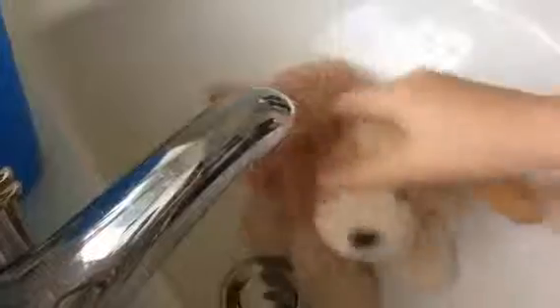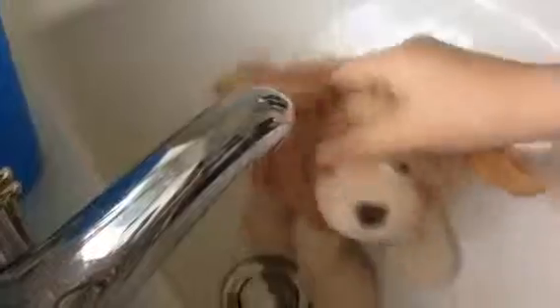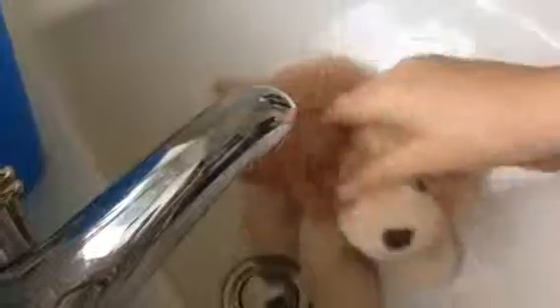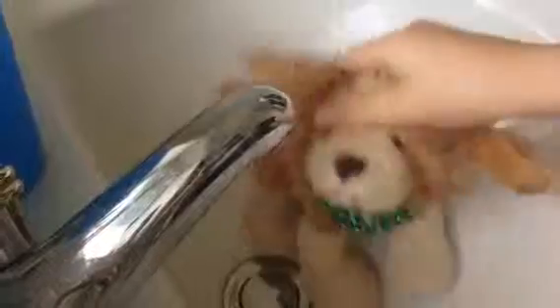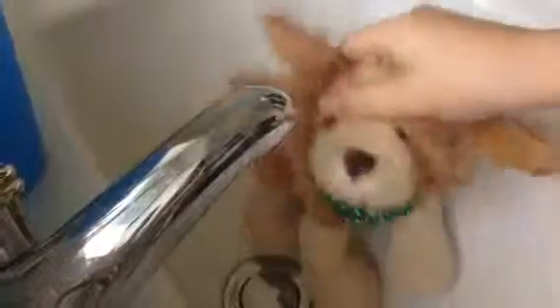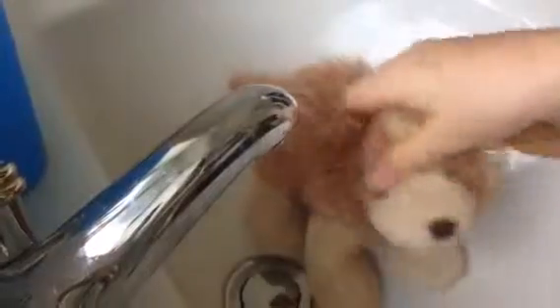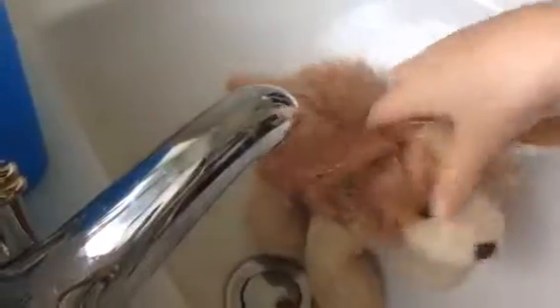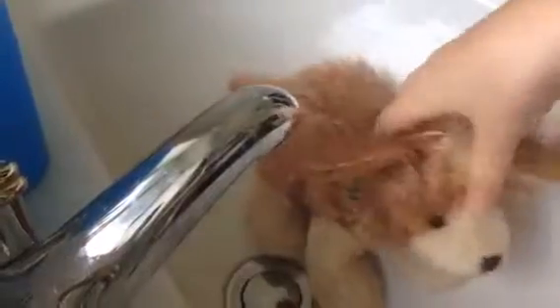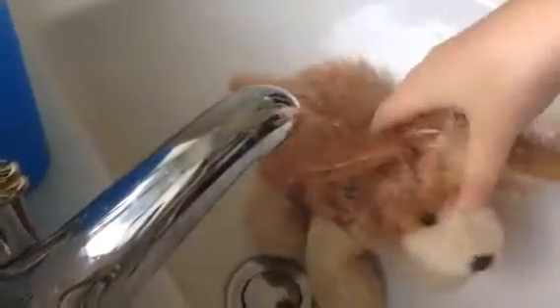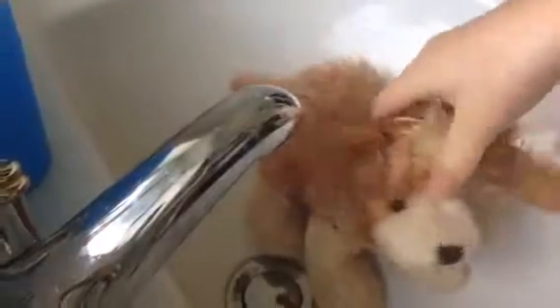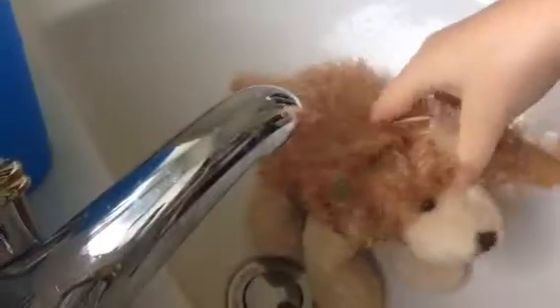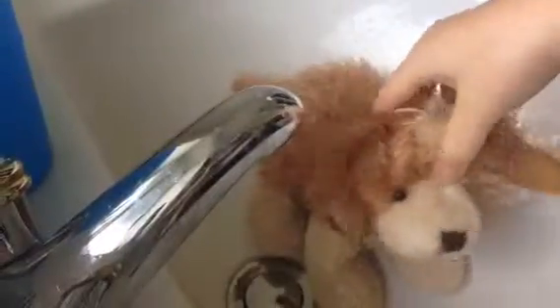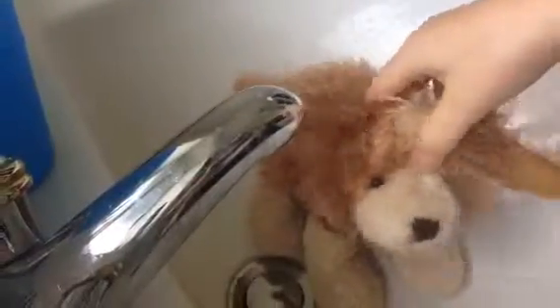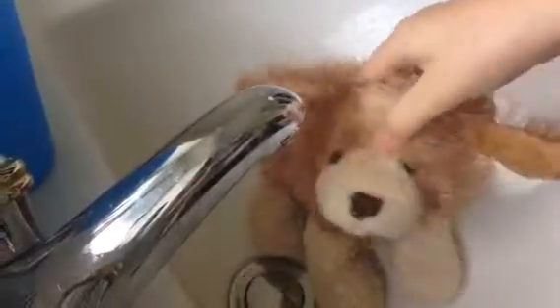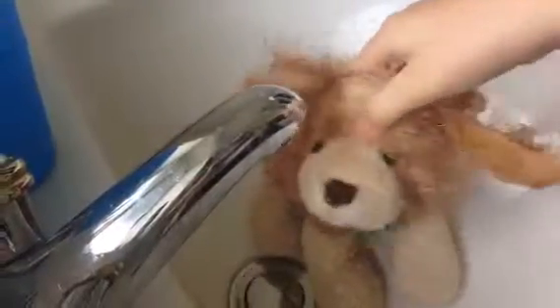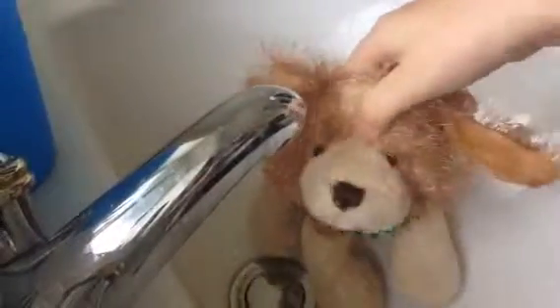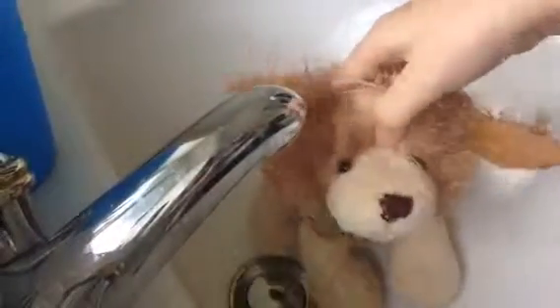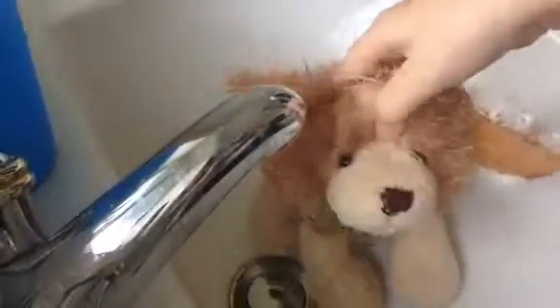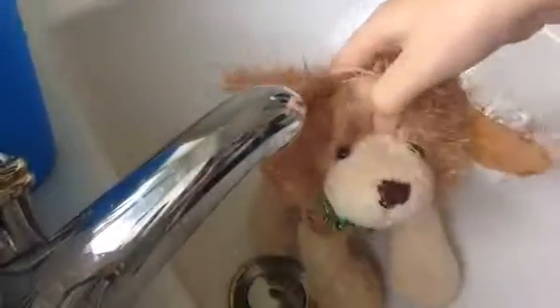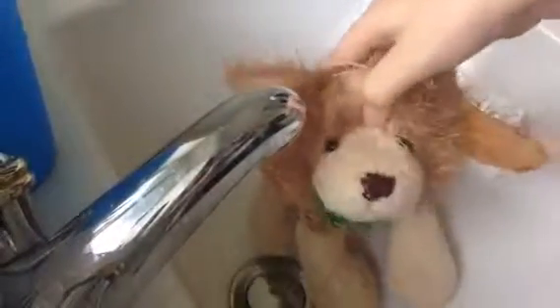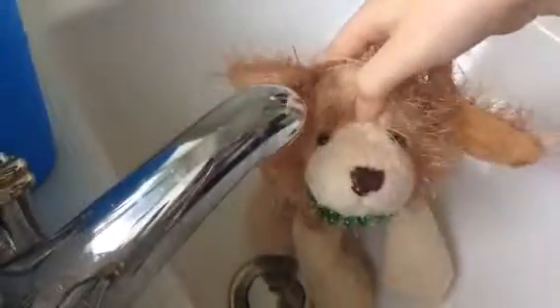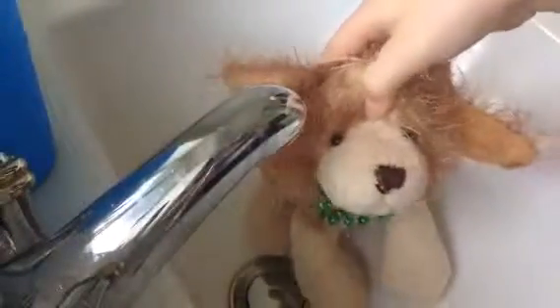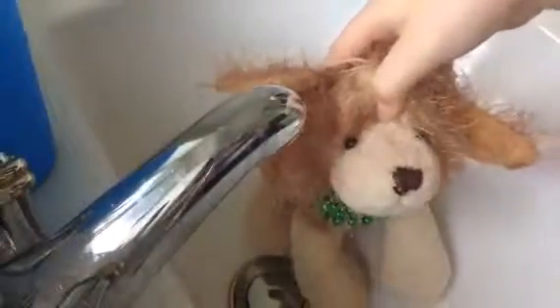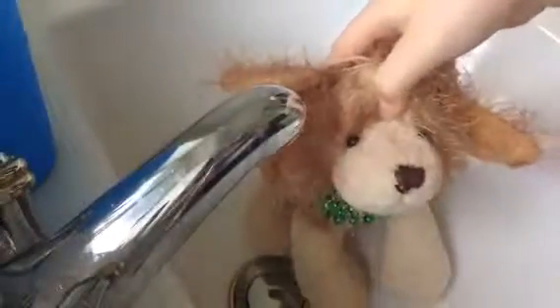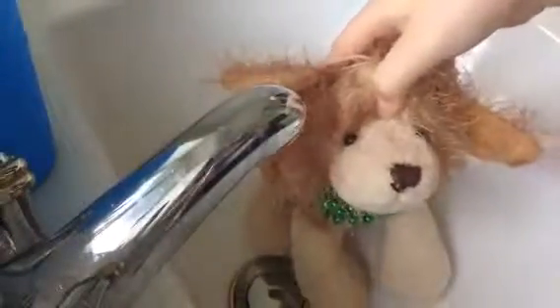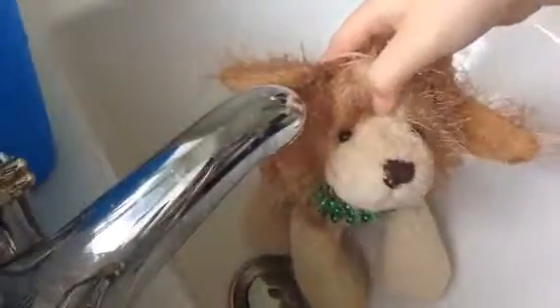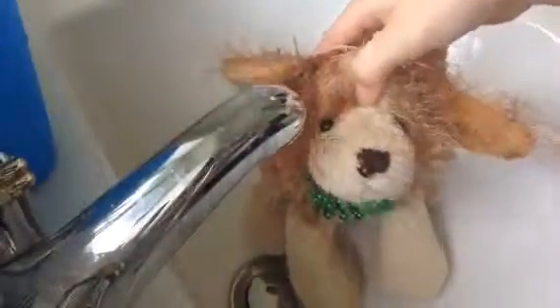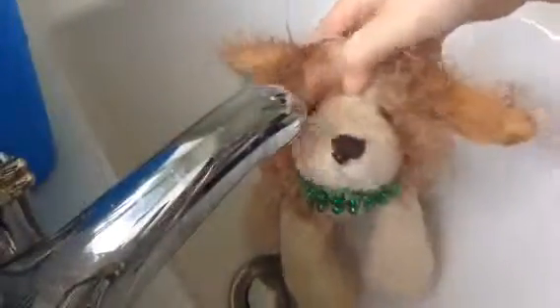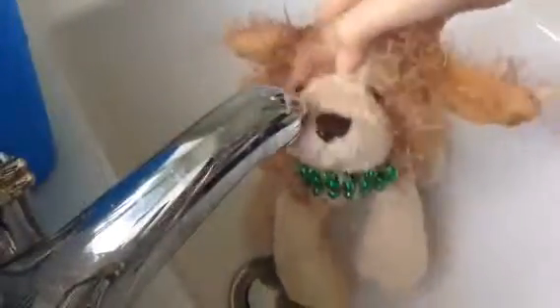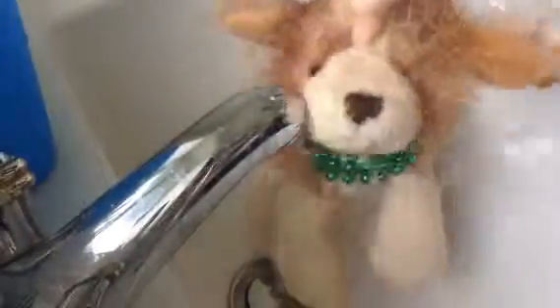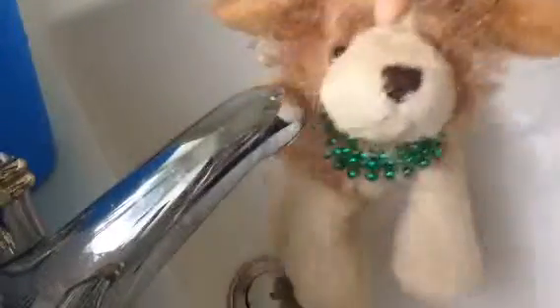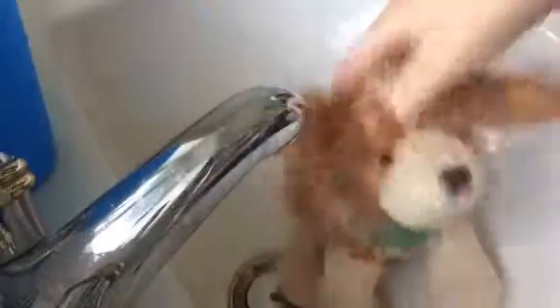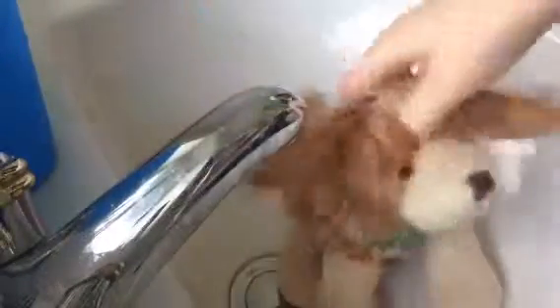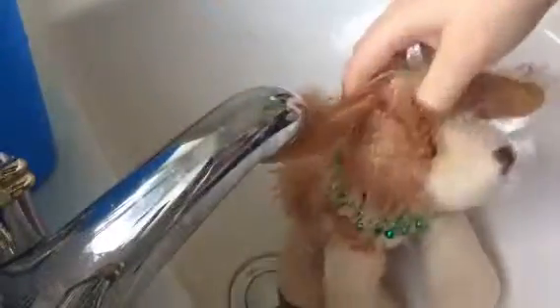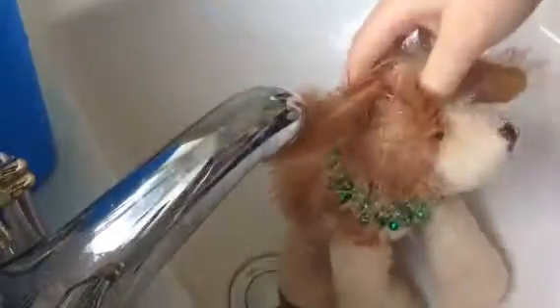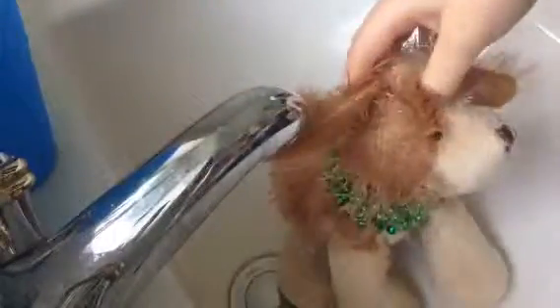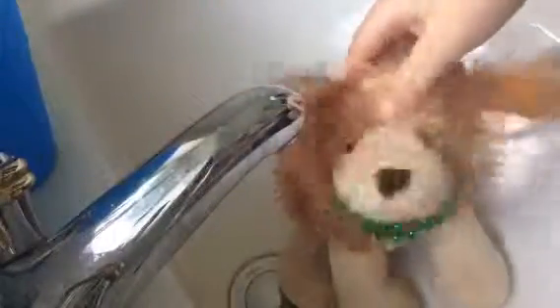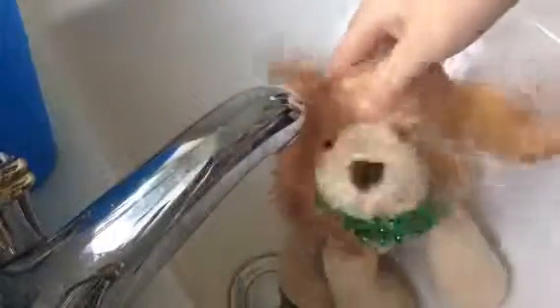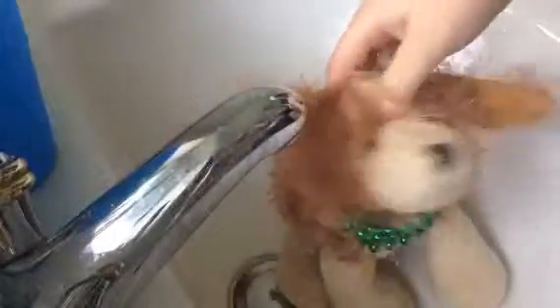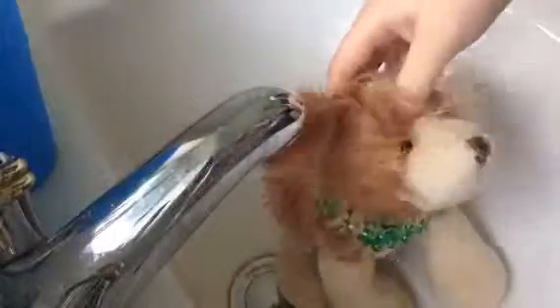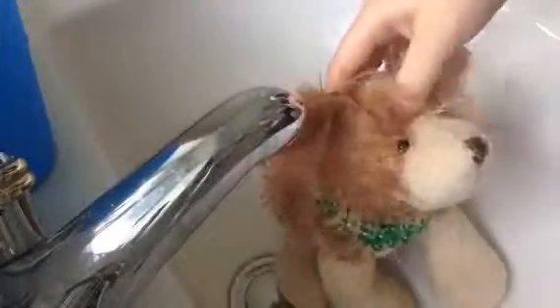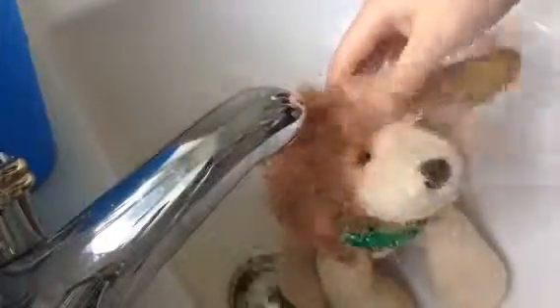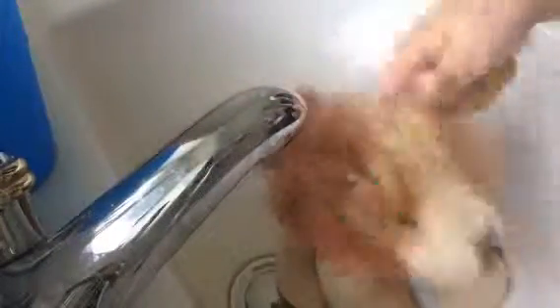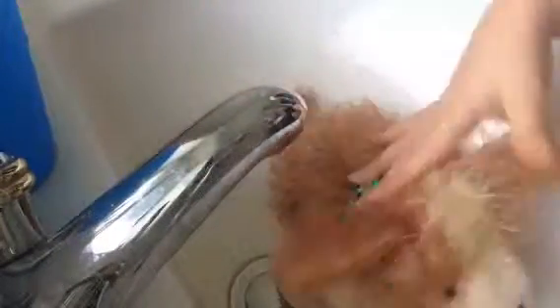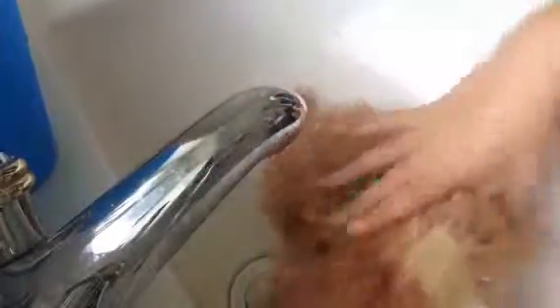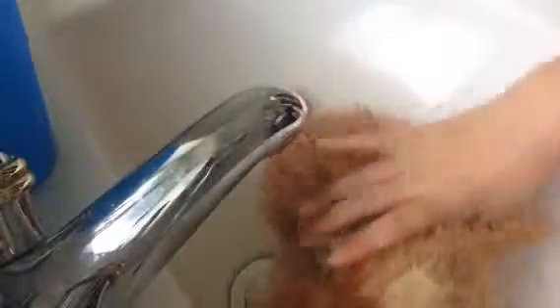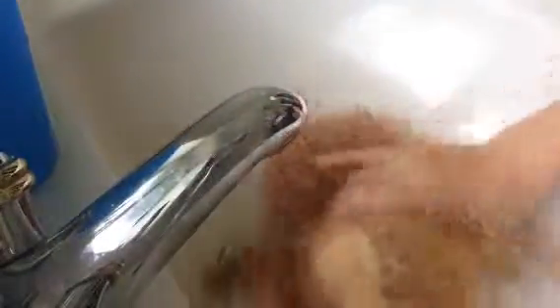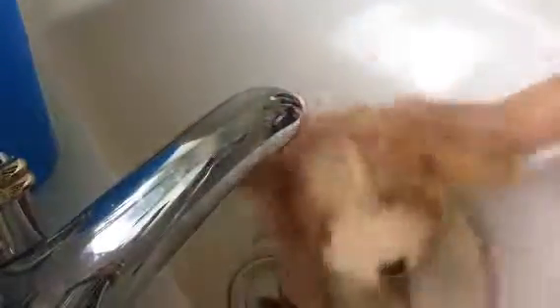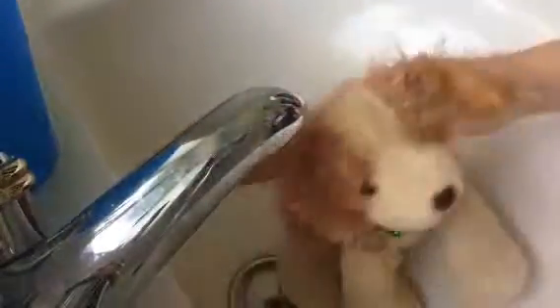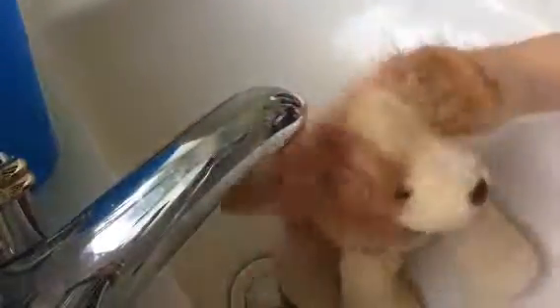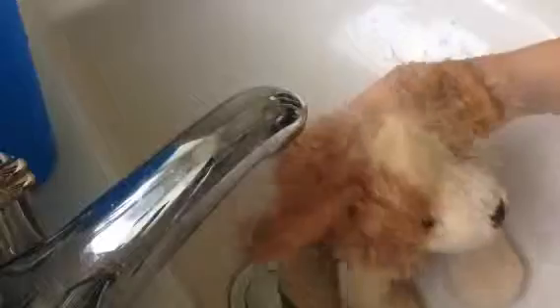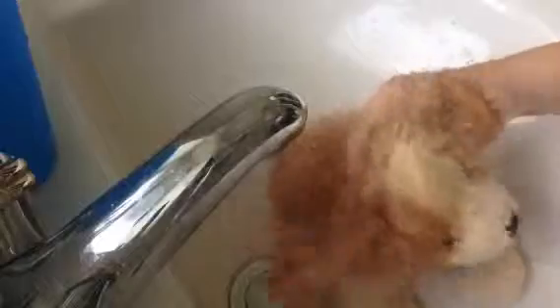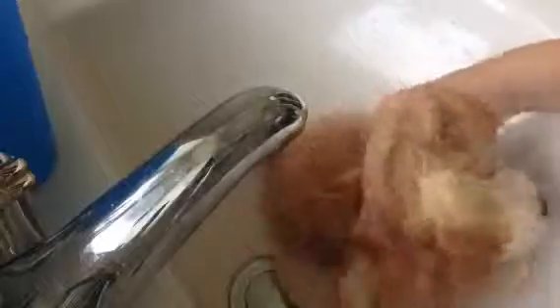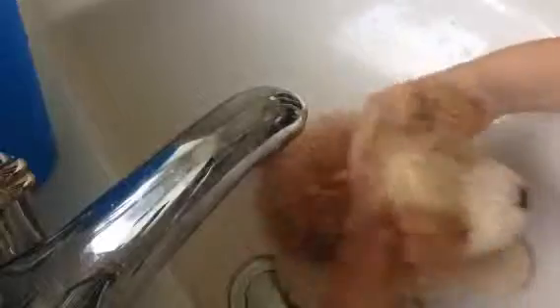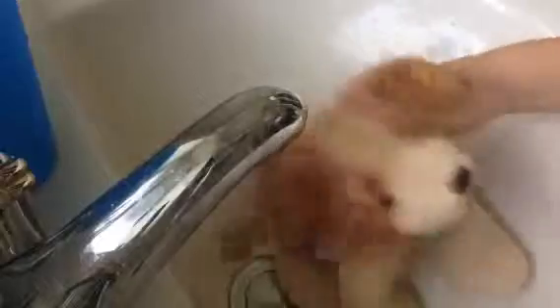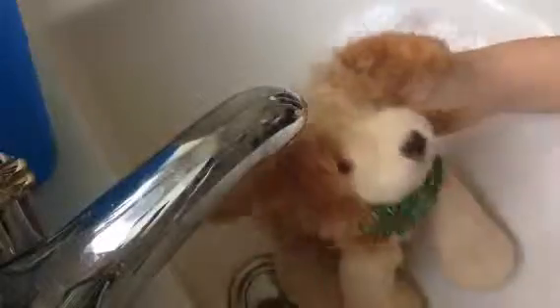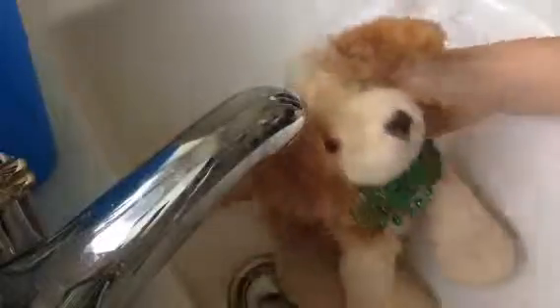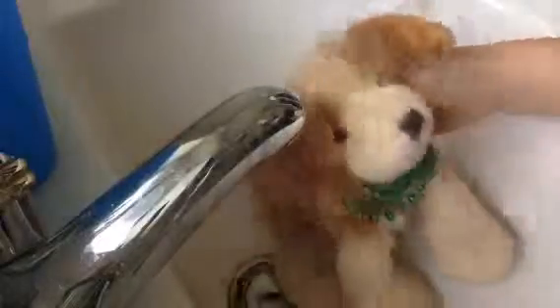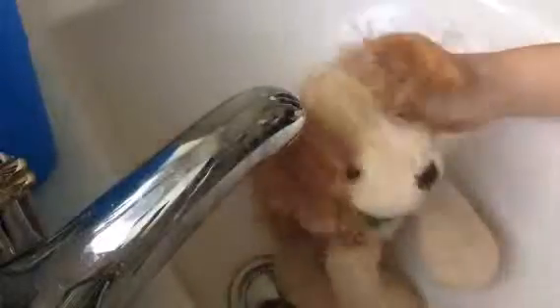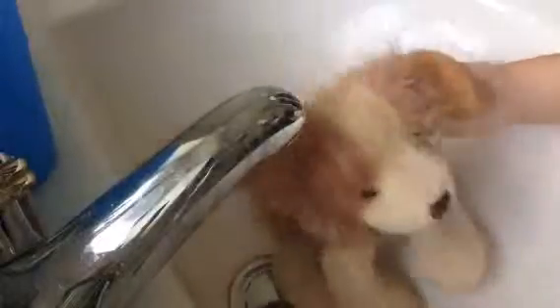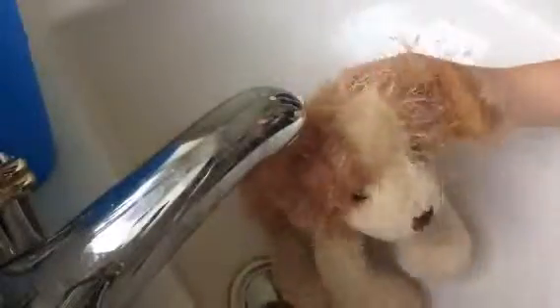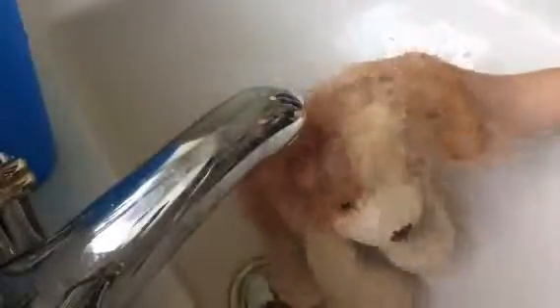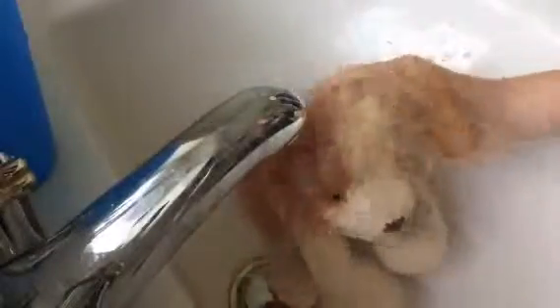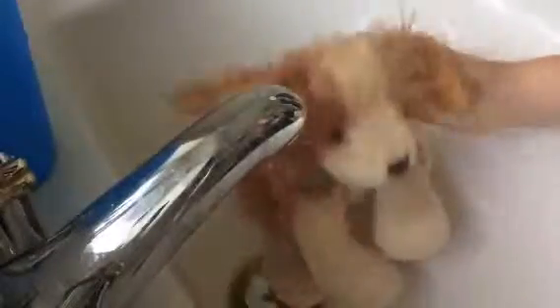Hey guys, welcome to another video. Today I'm here with Mel, my signature cocker spaniel — I wish she was my signature mum!